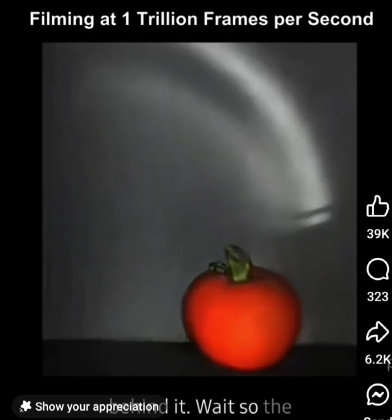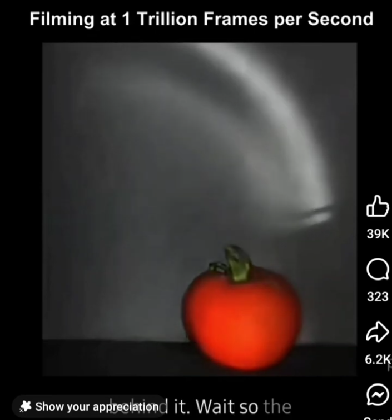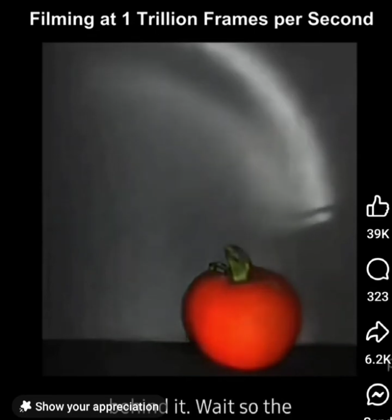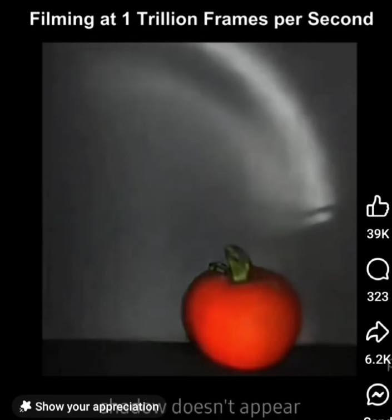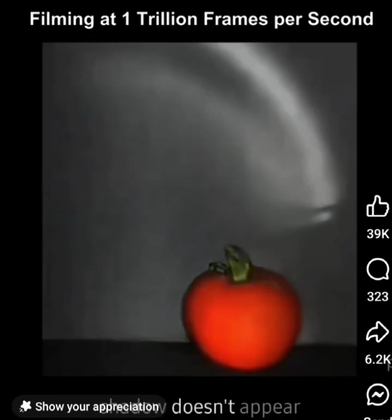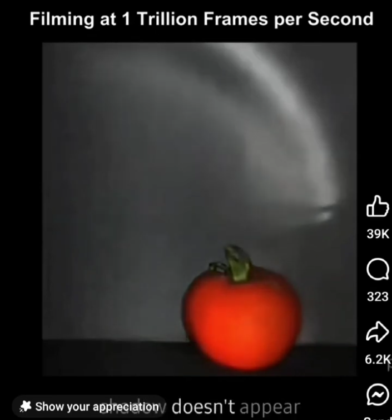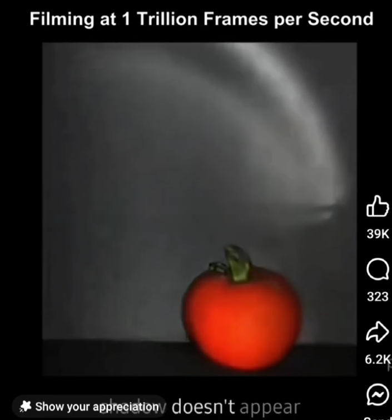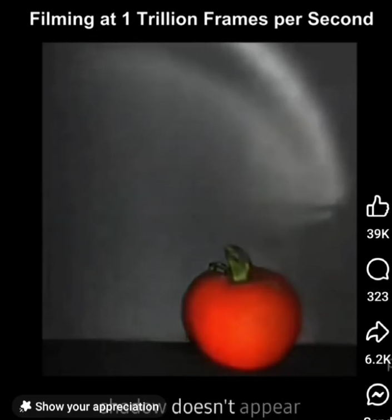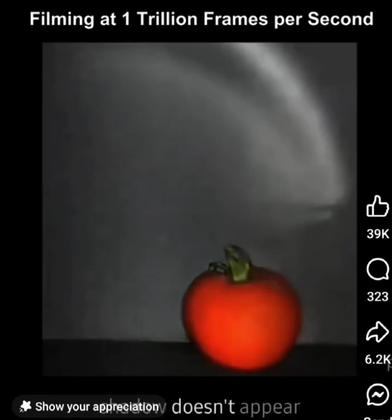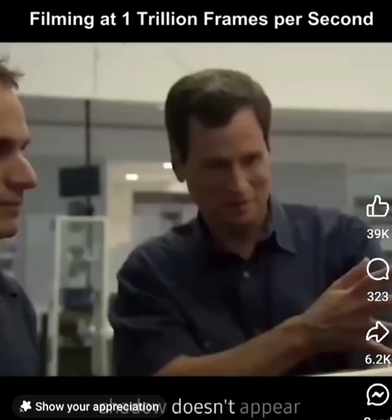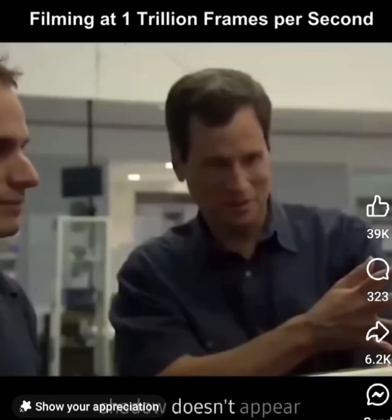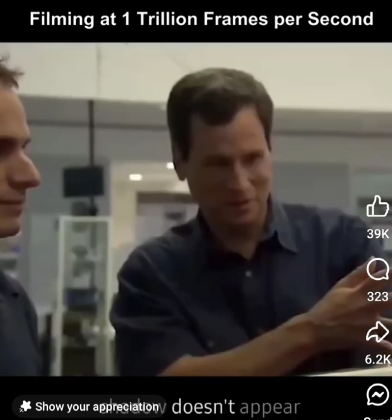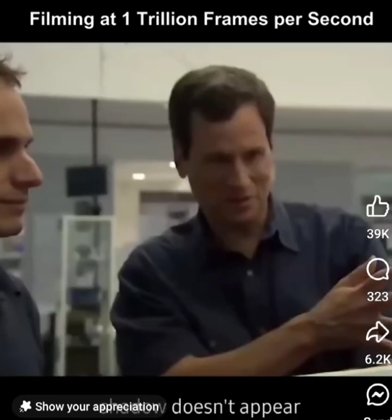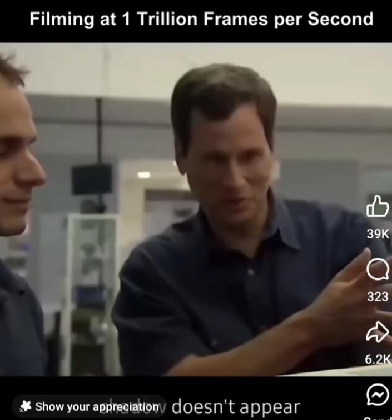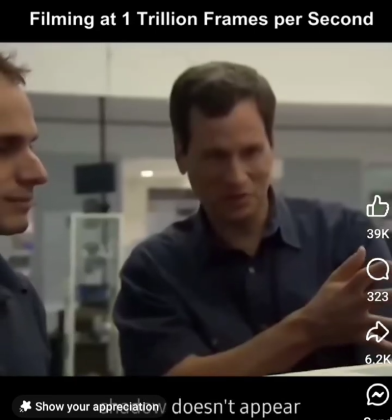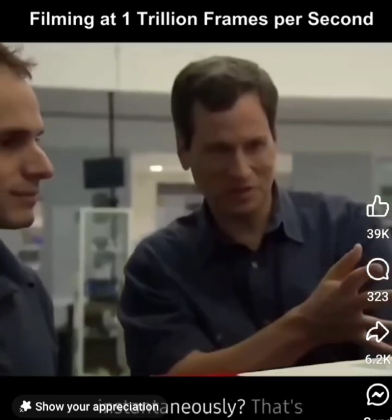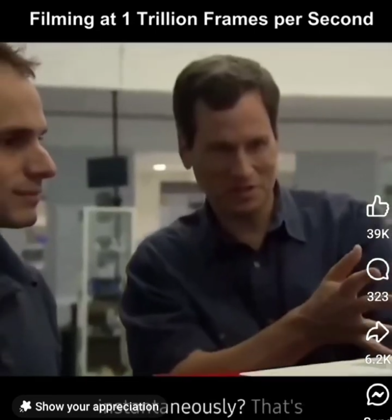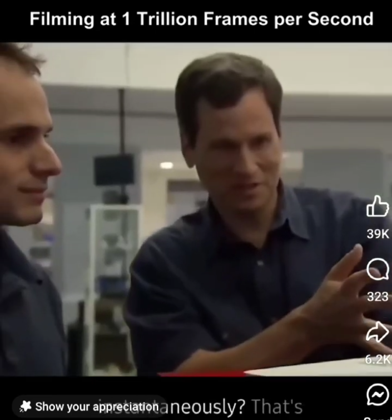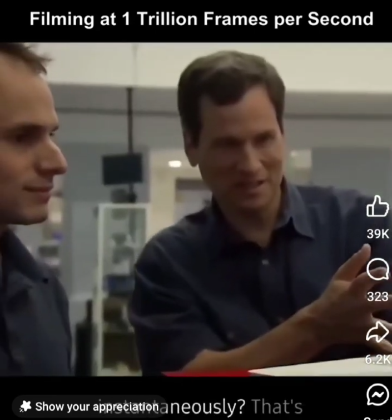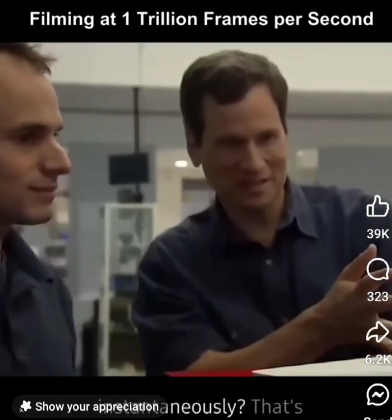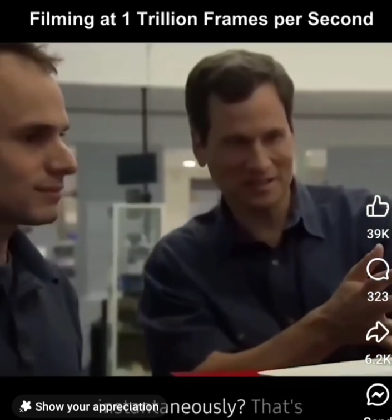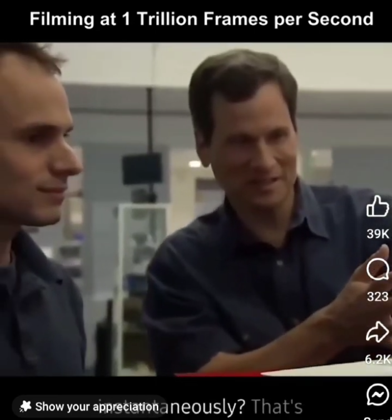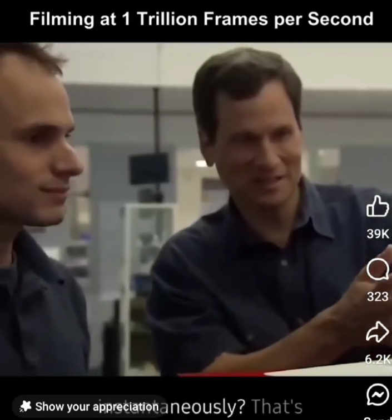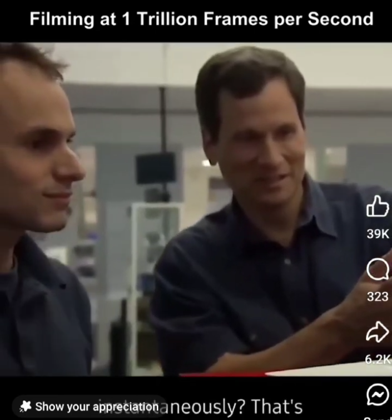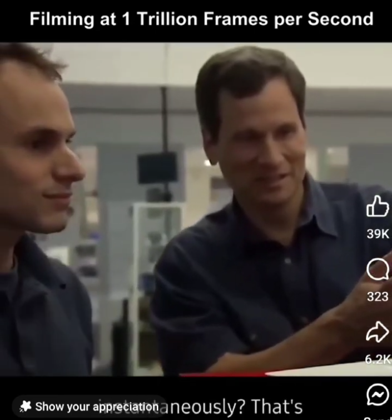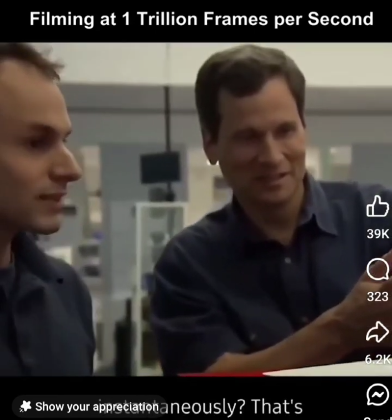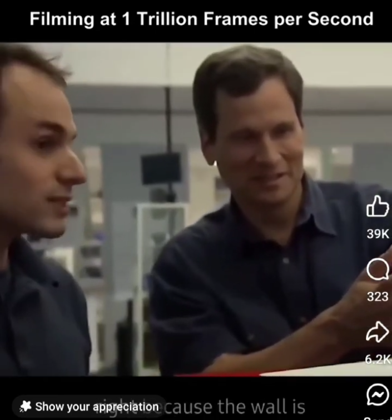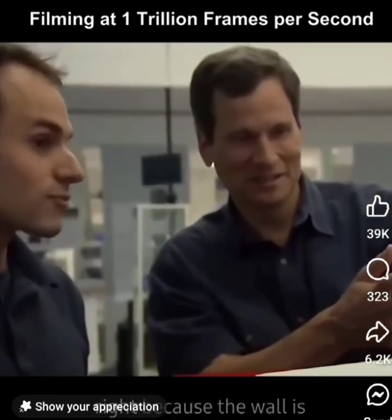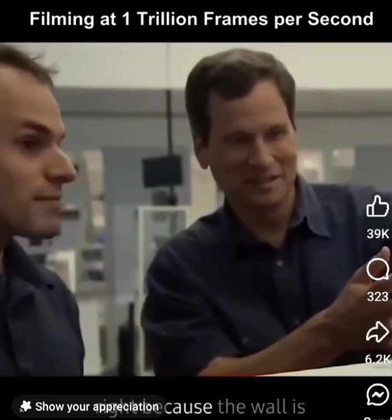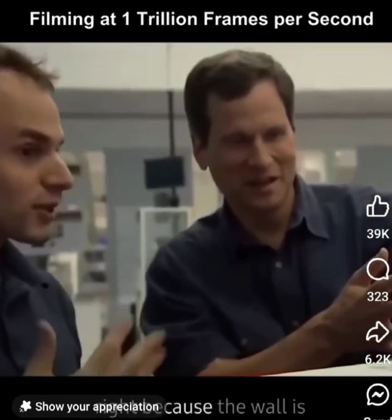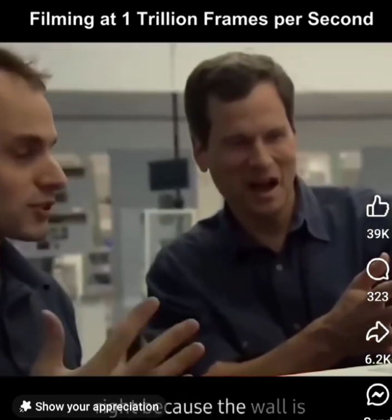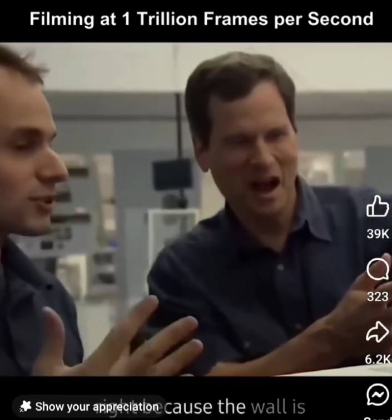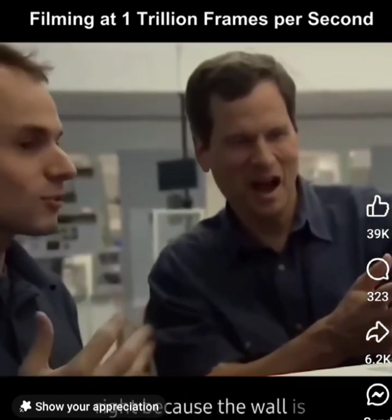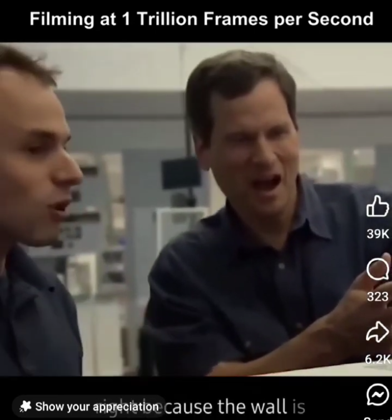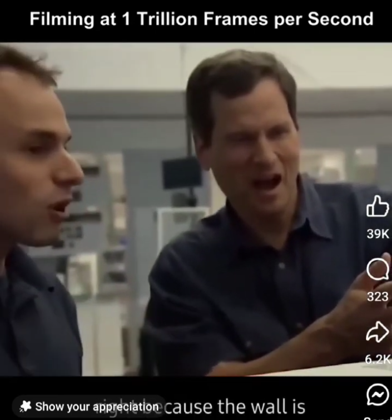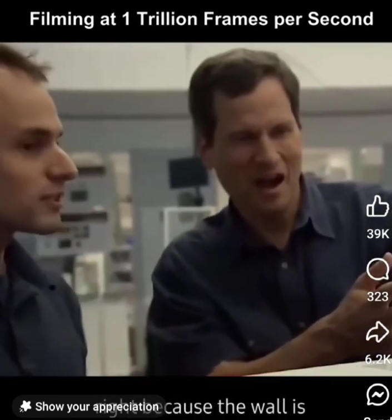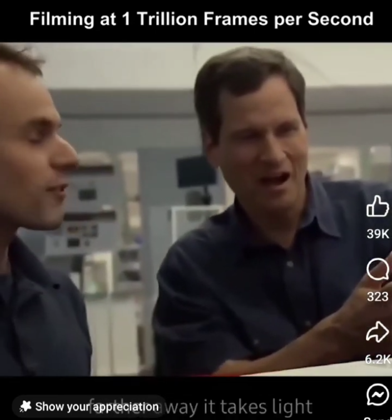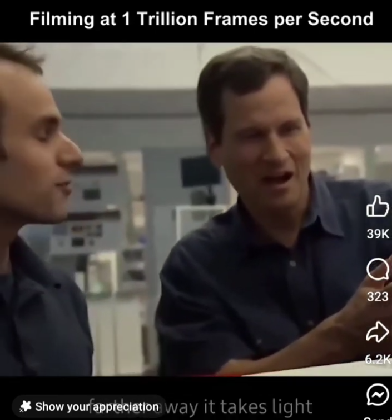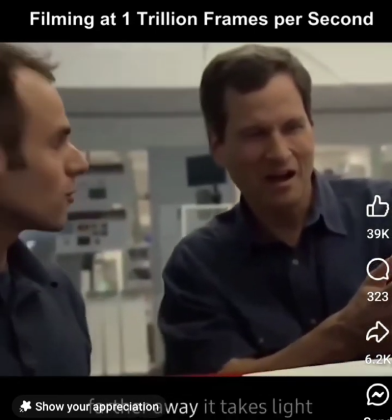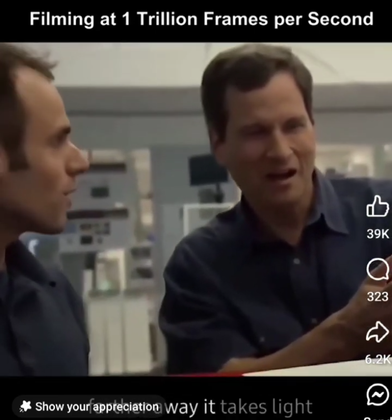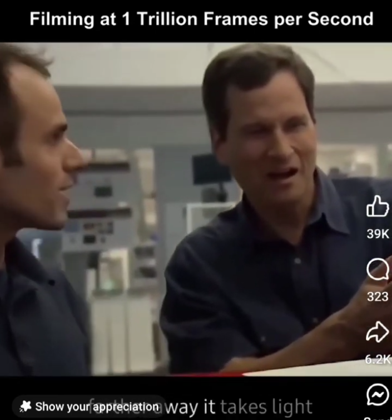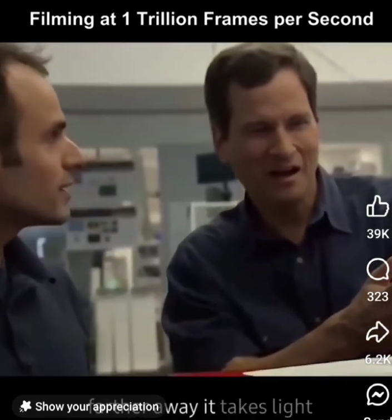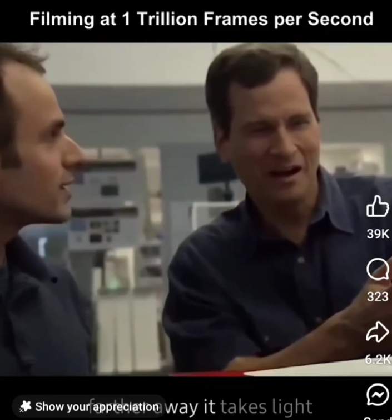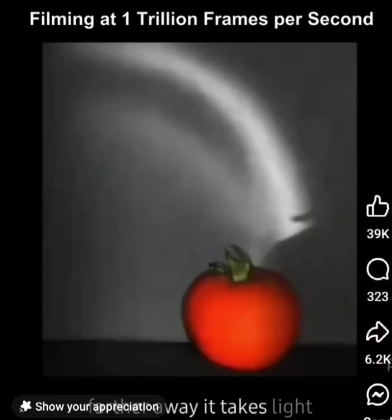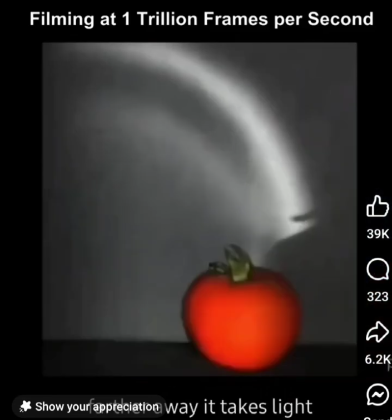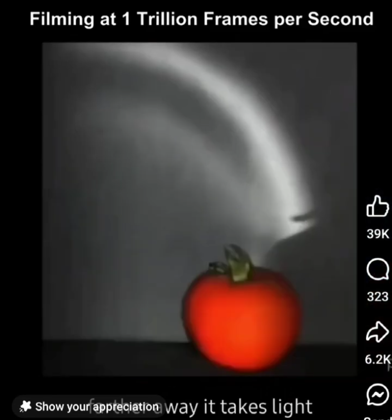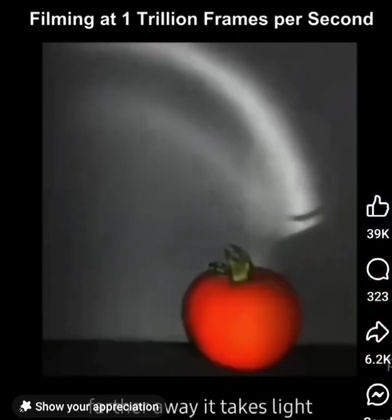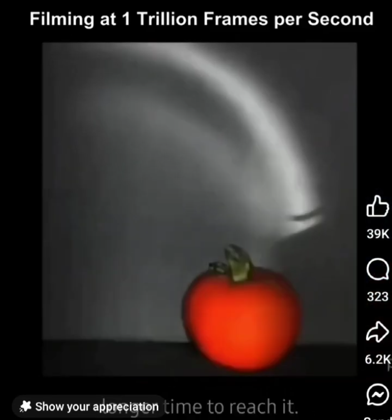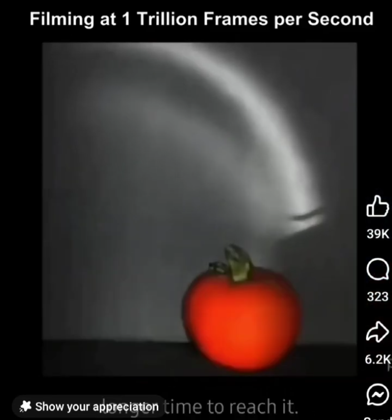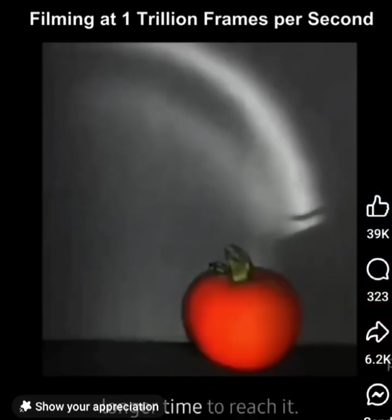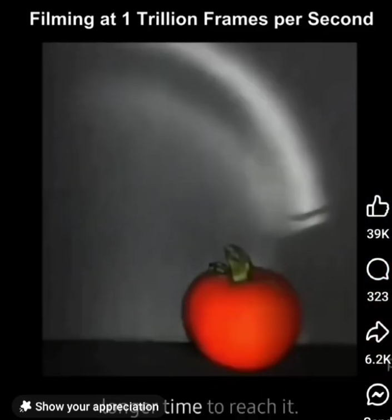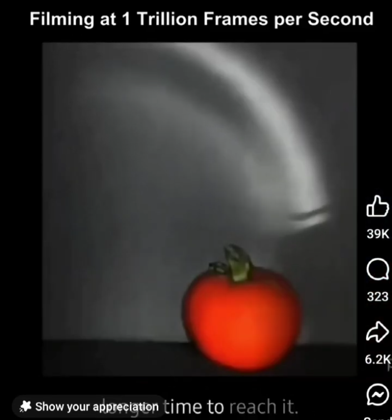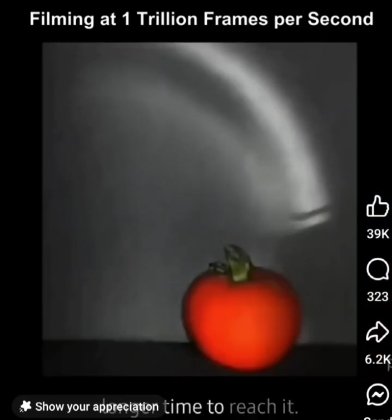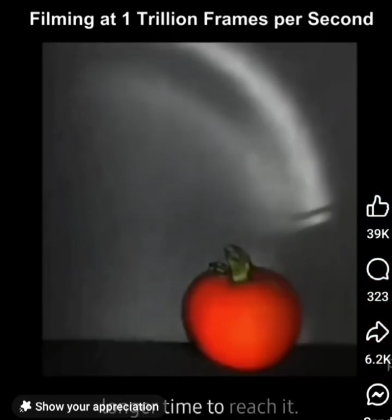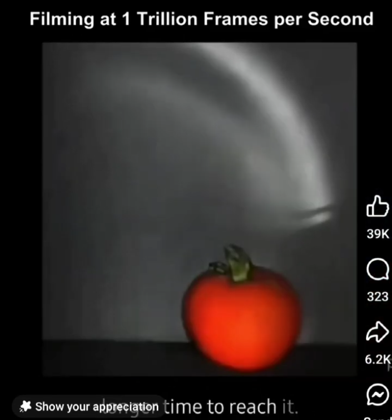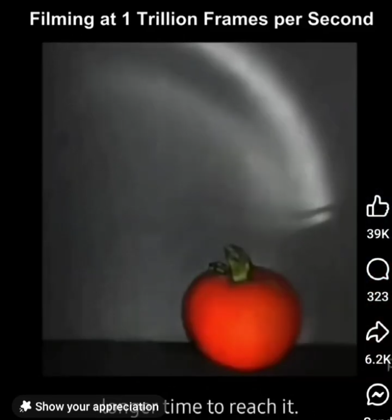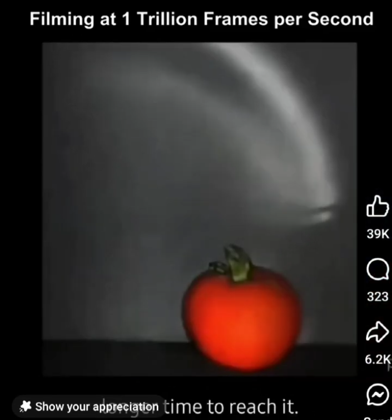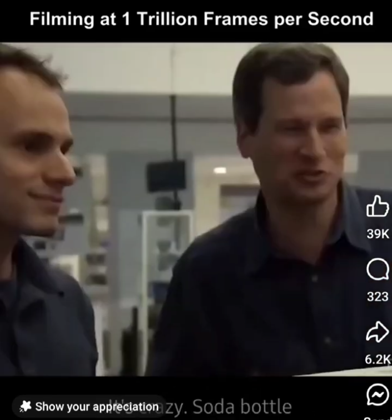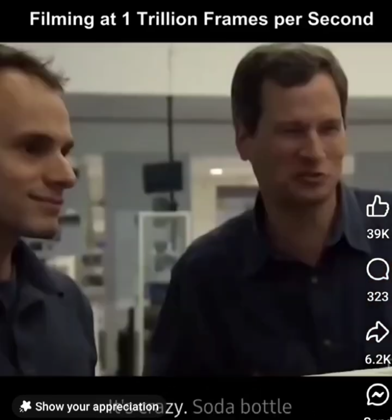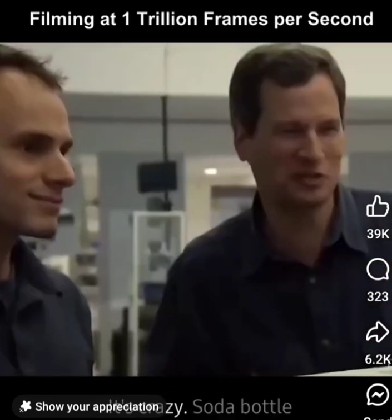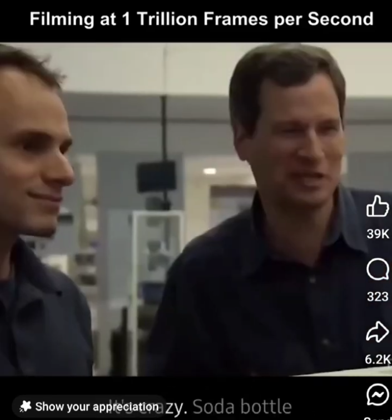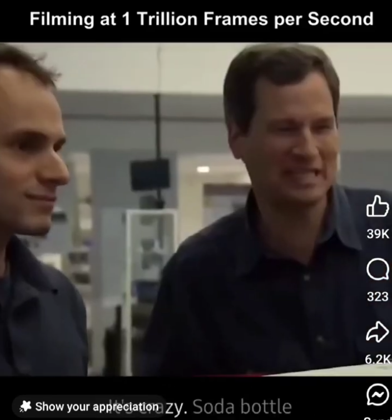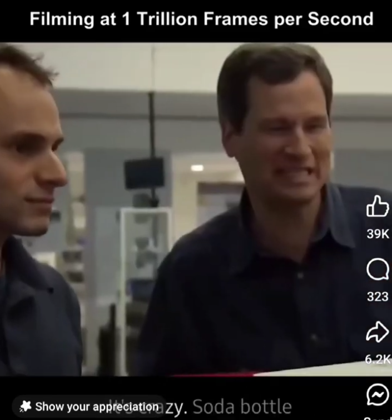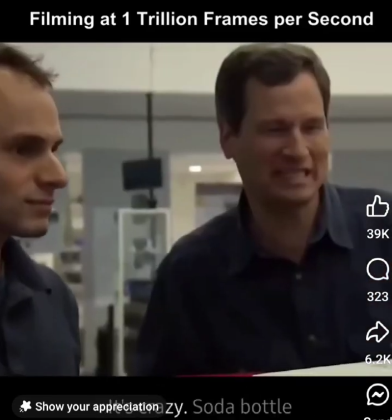Wait, so the shadow doesn't appear instantaneously? That's right, because the wall is farther away, it takes light a longer time to reach it. That's crazy.